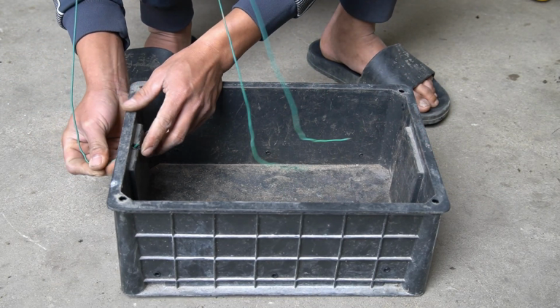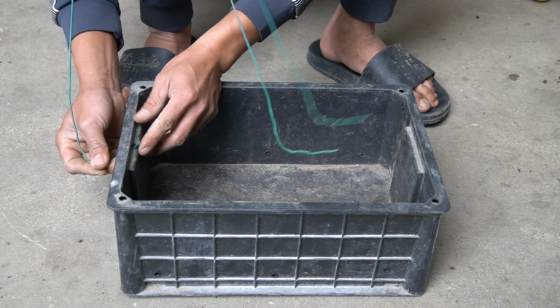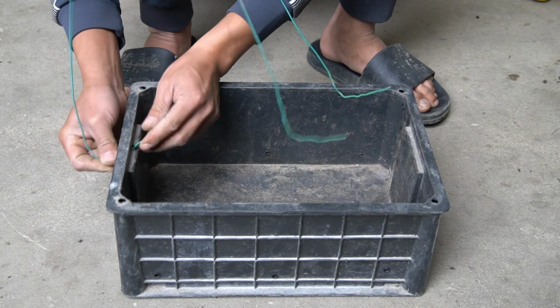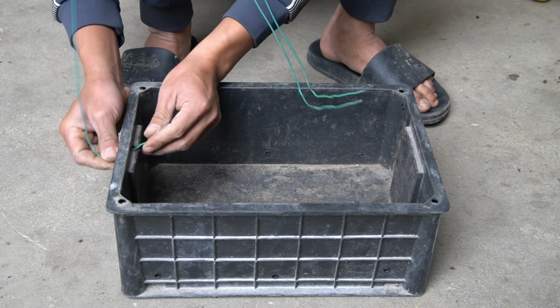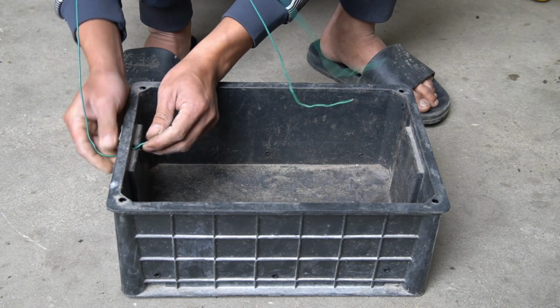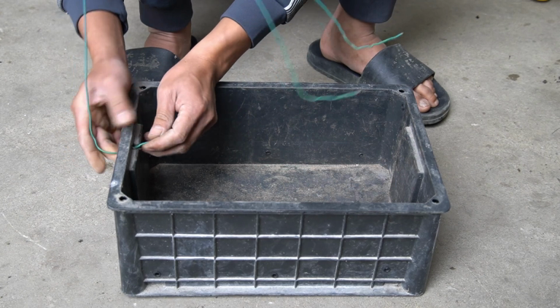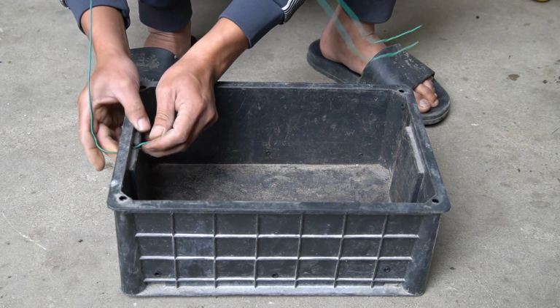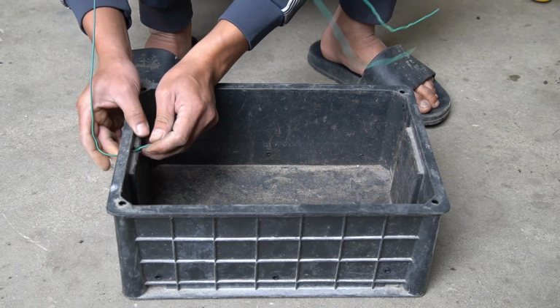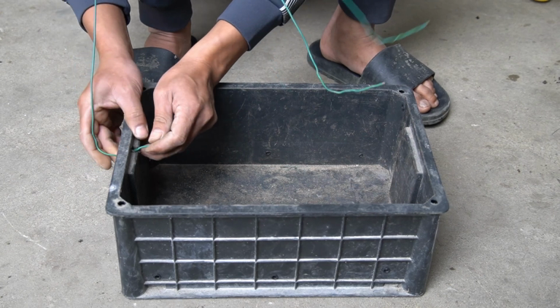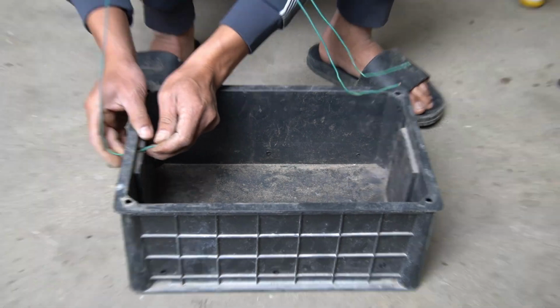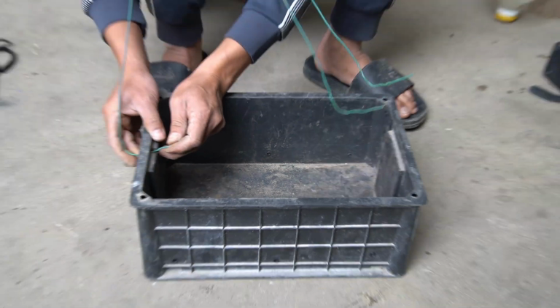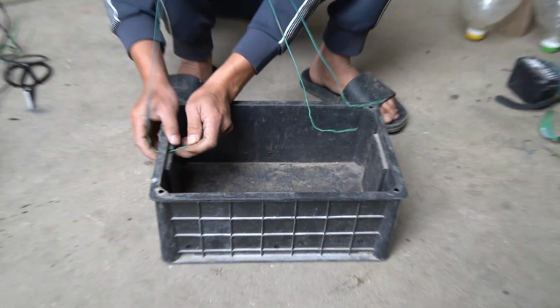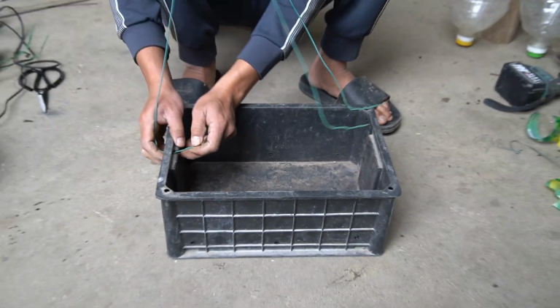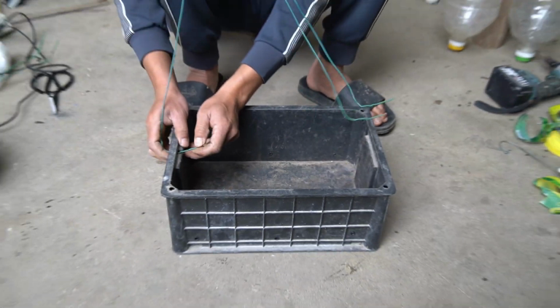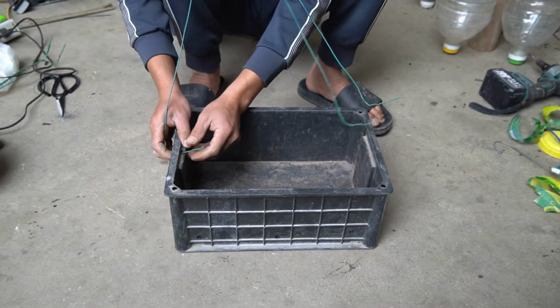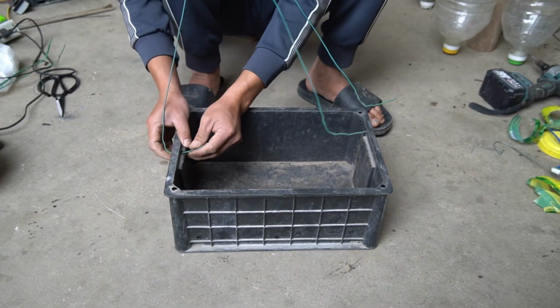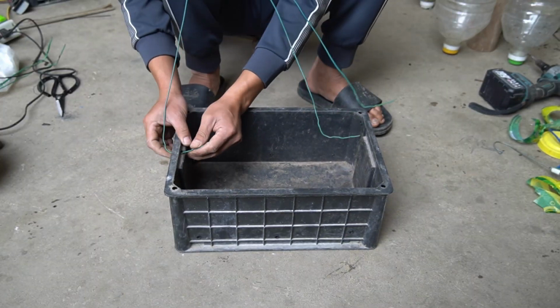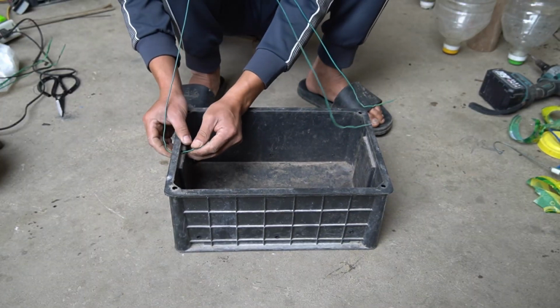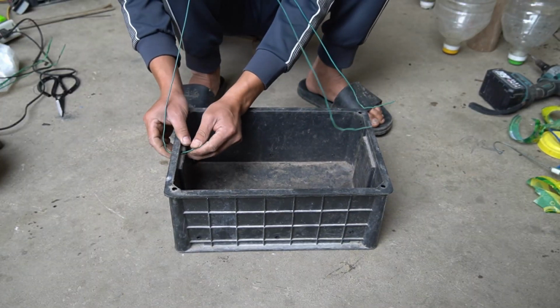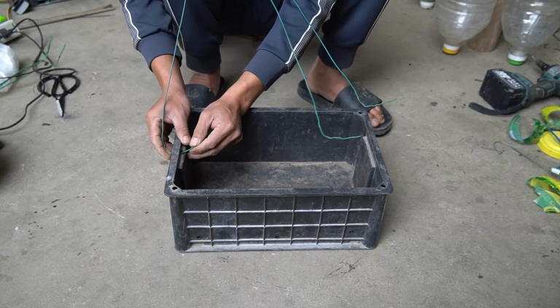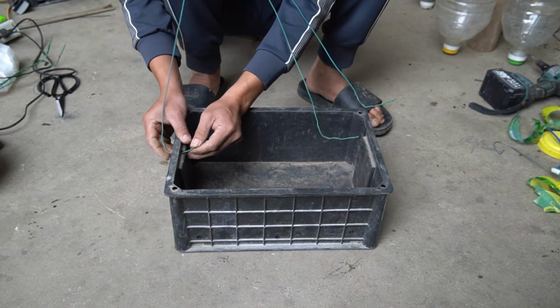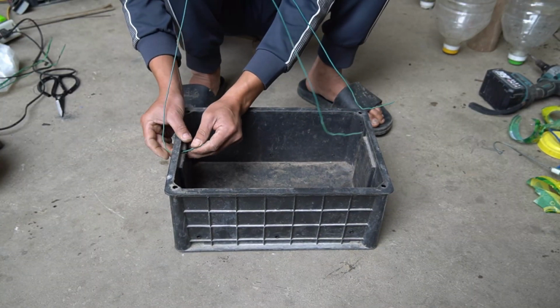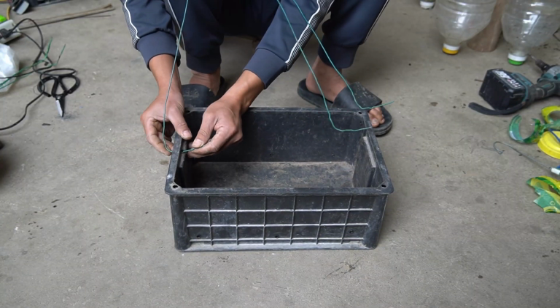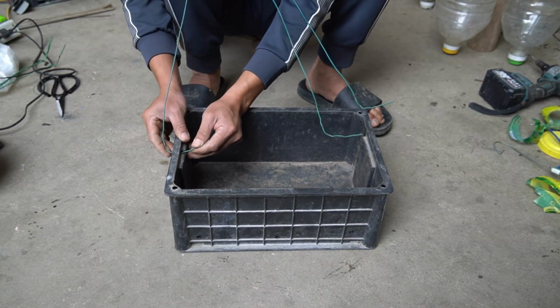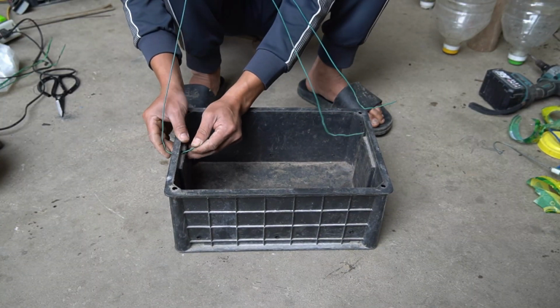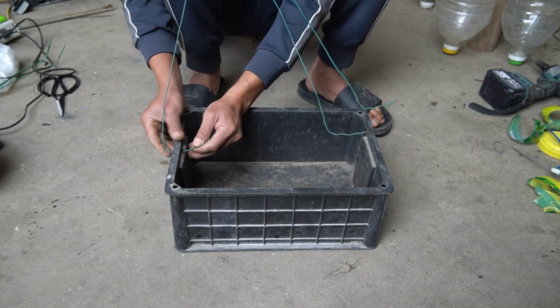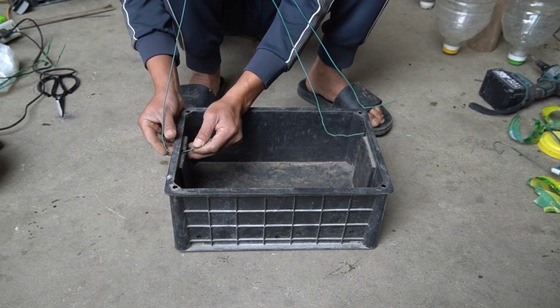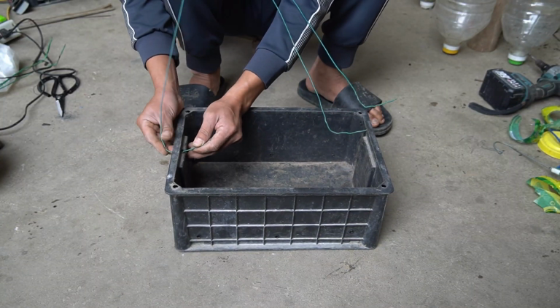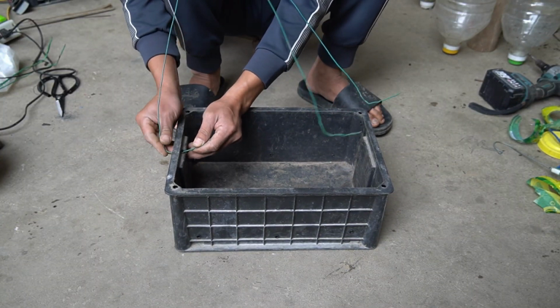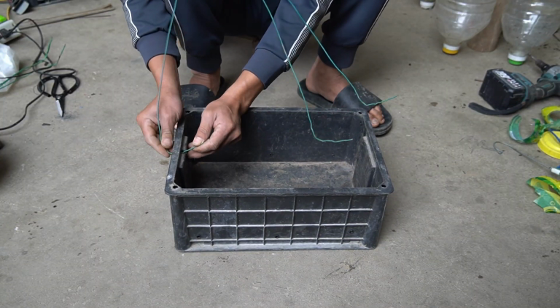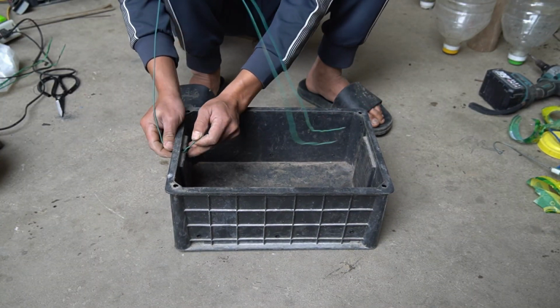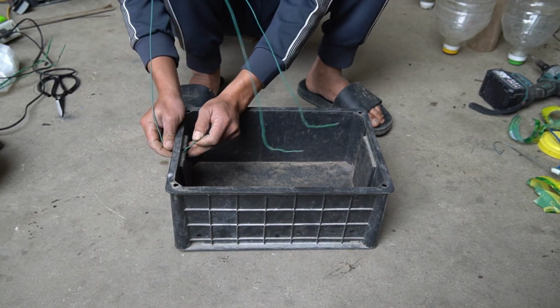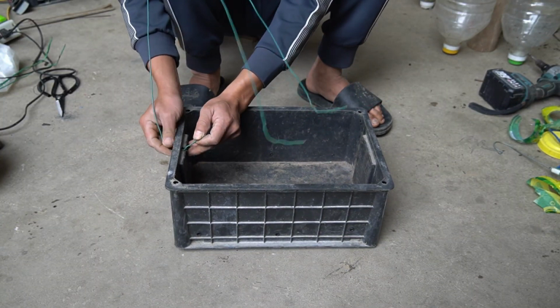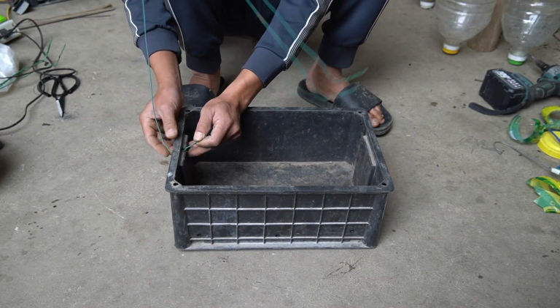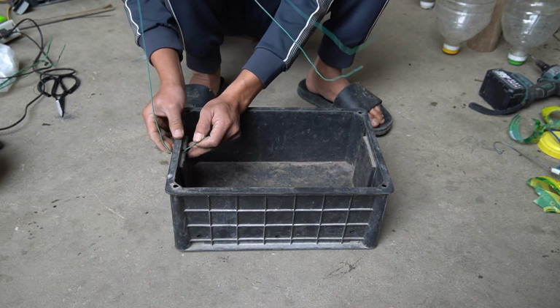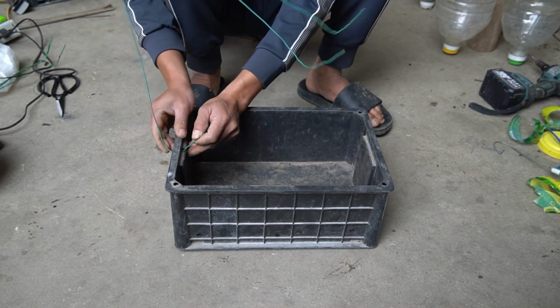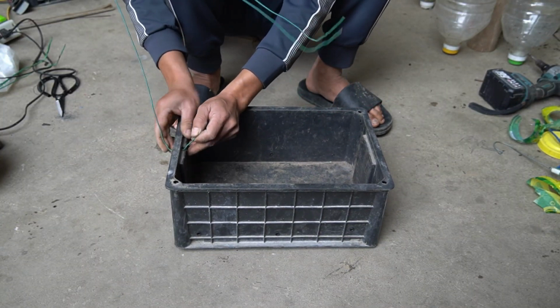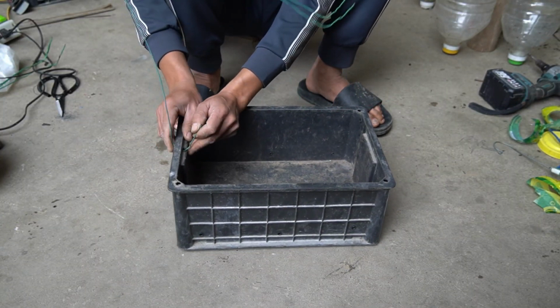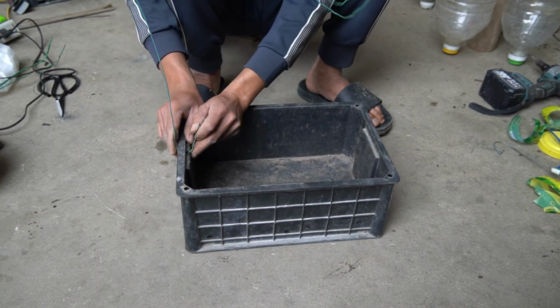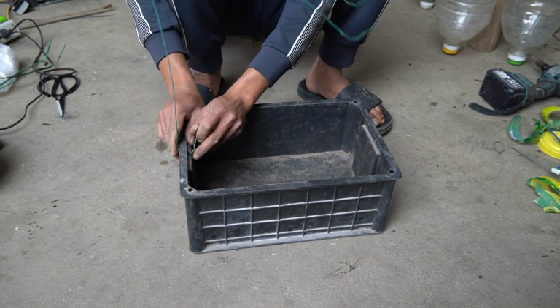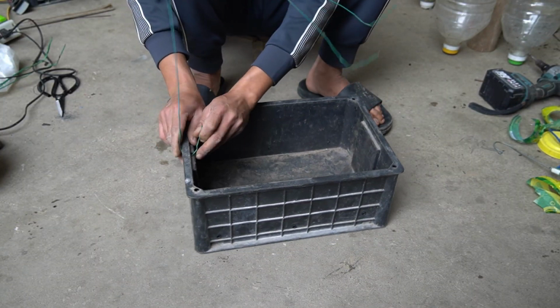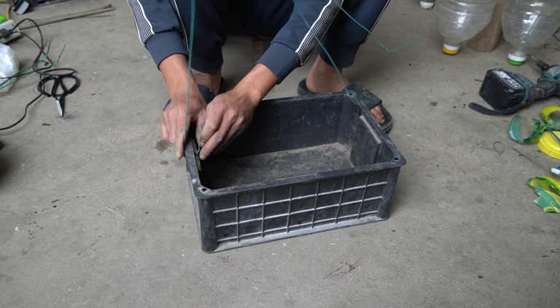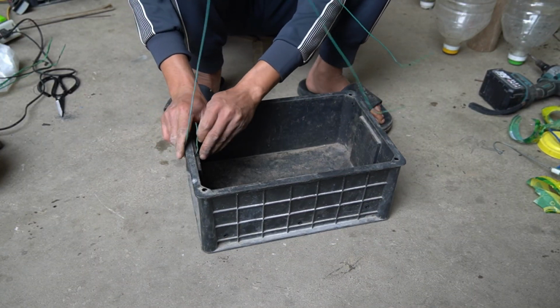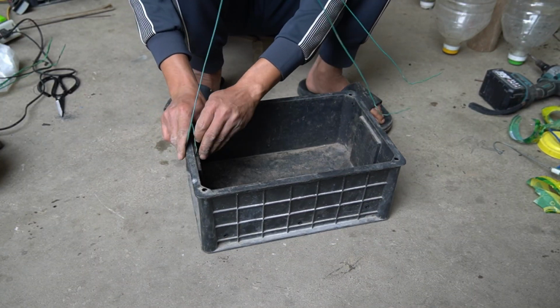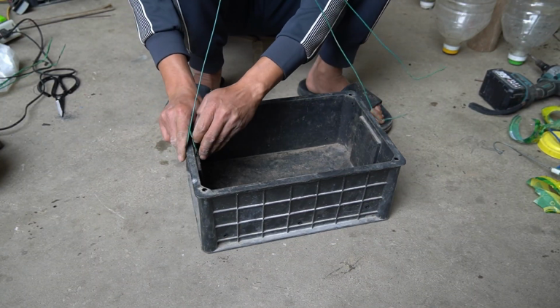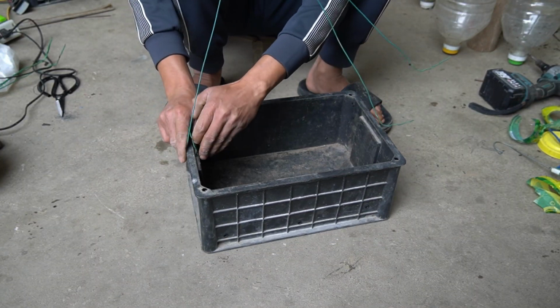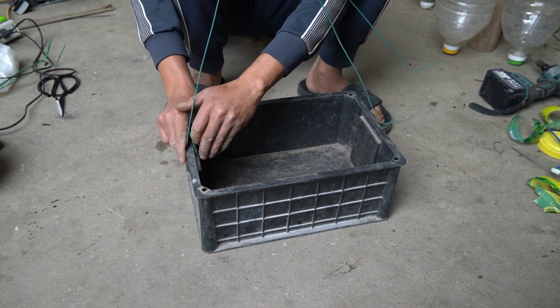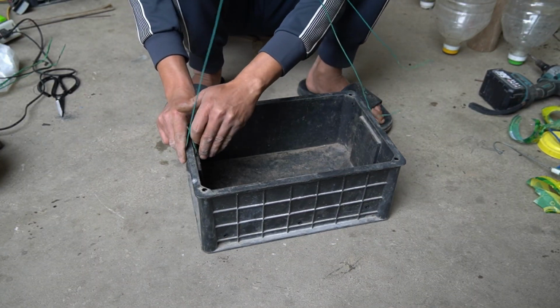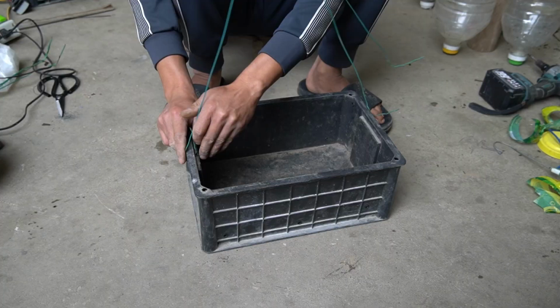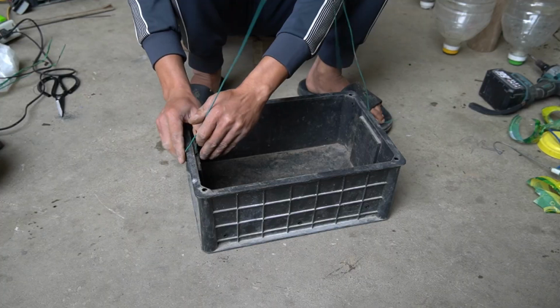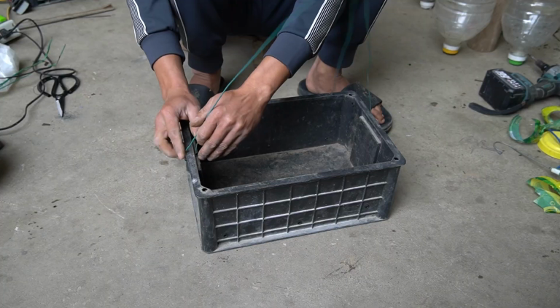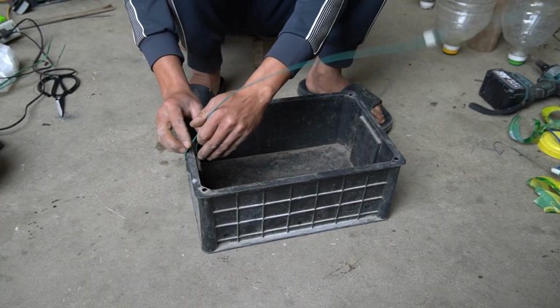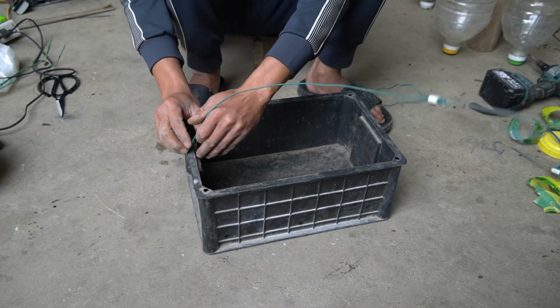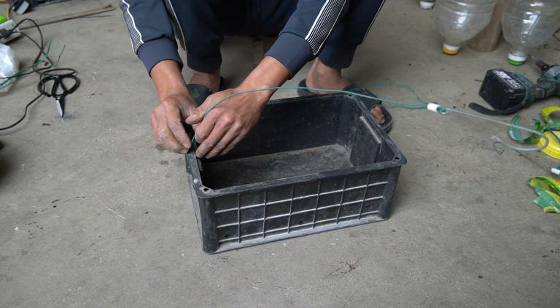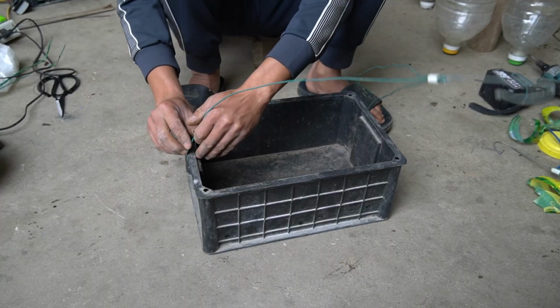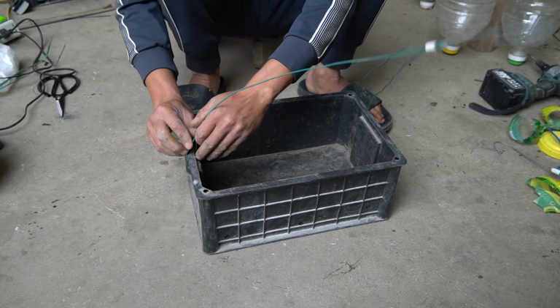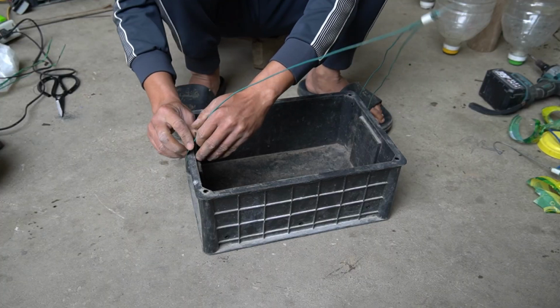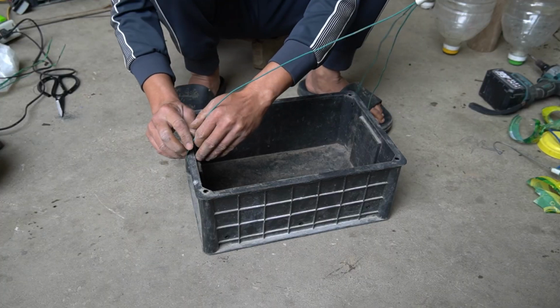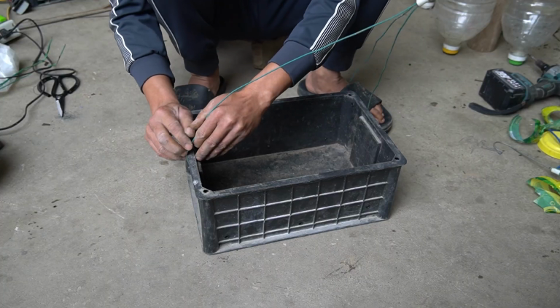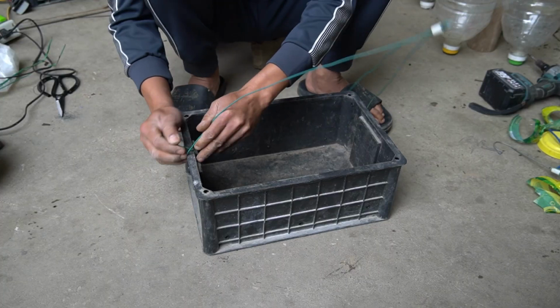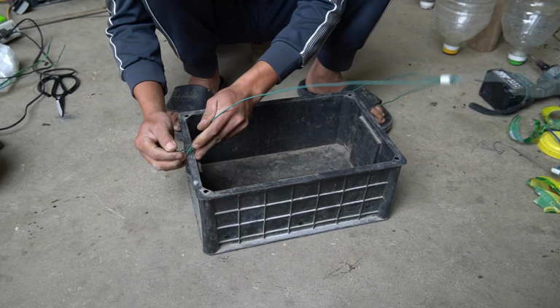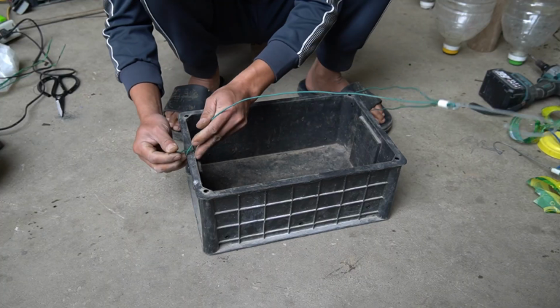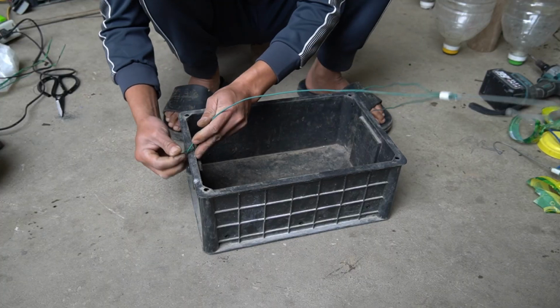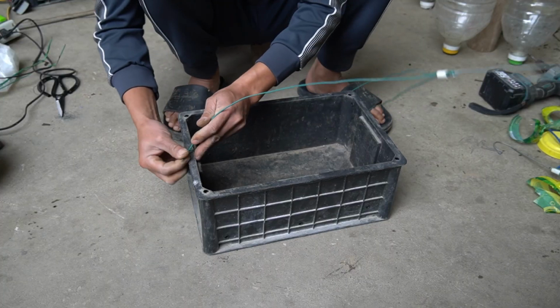To not take up space underground, I drilled a hole and used a rope to tie three ends and hung it on the fence.